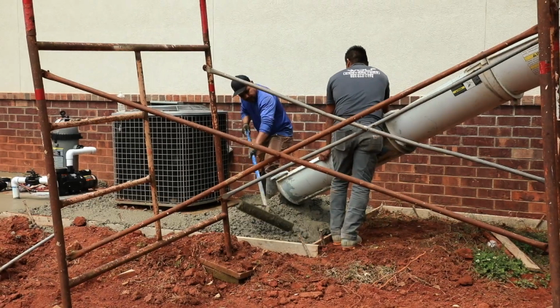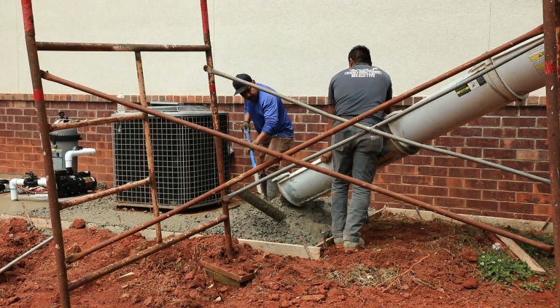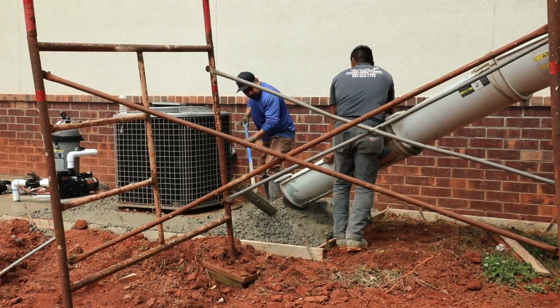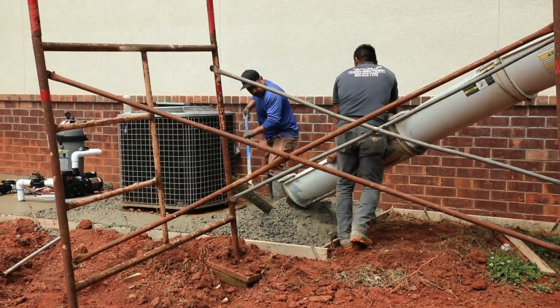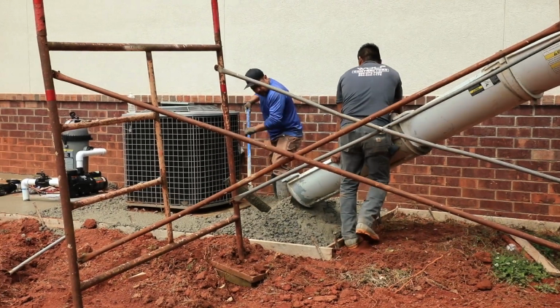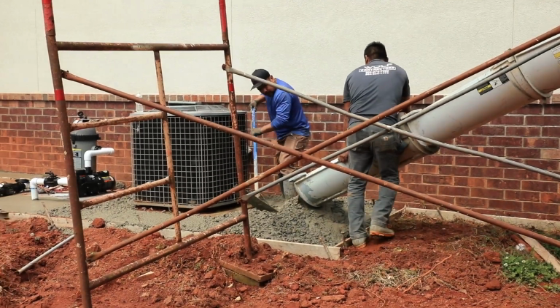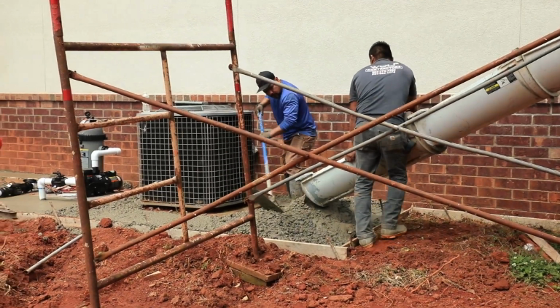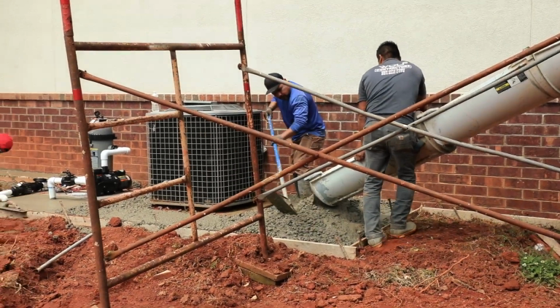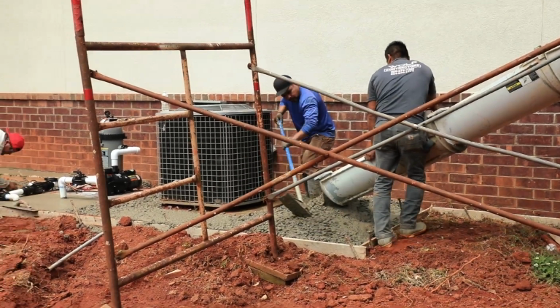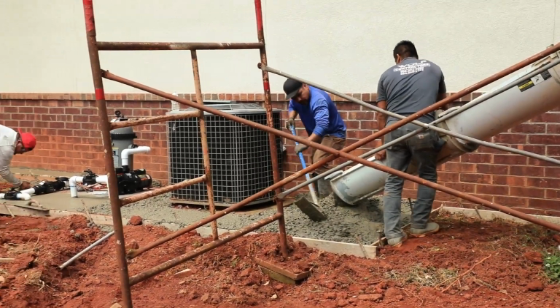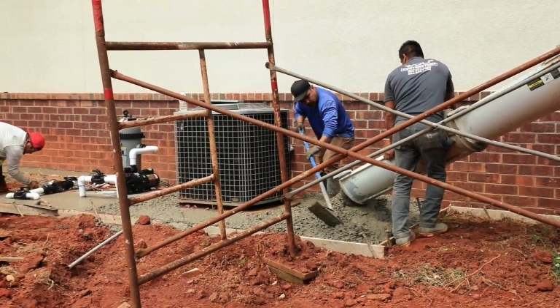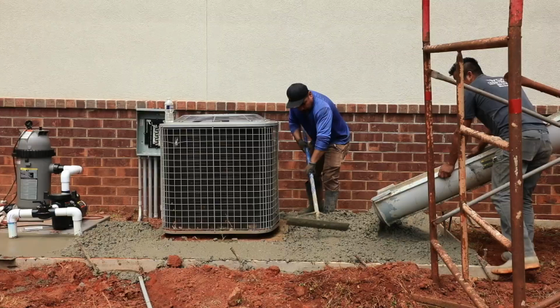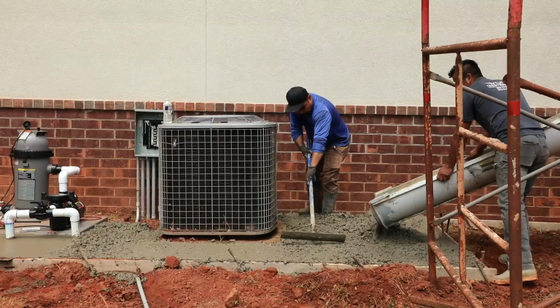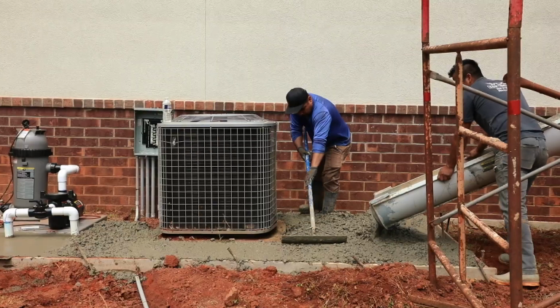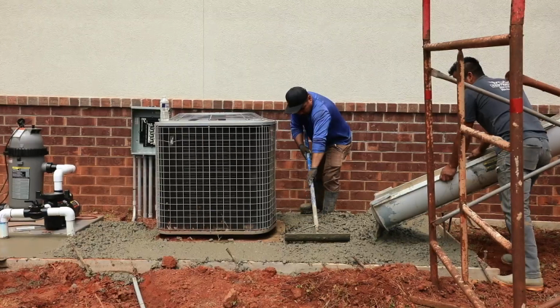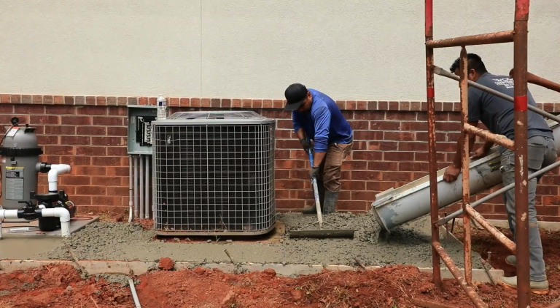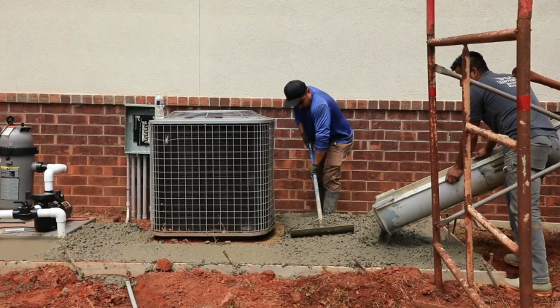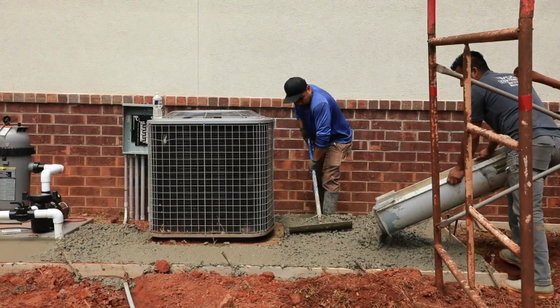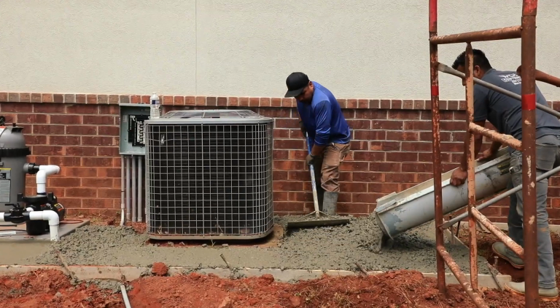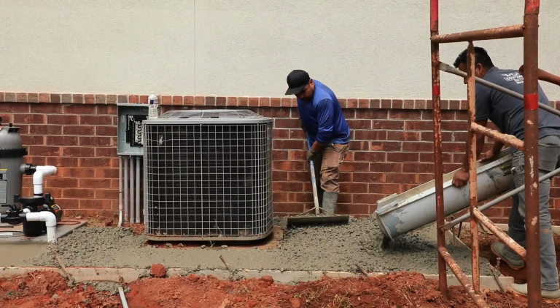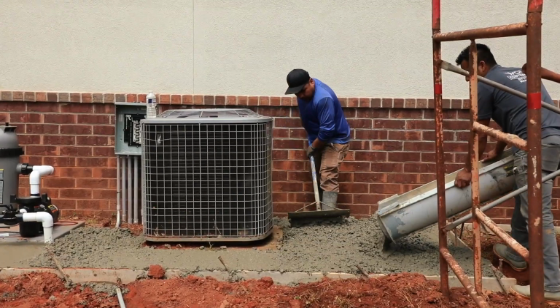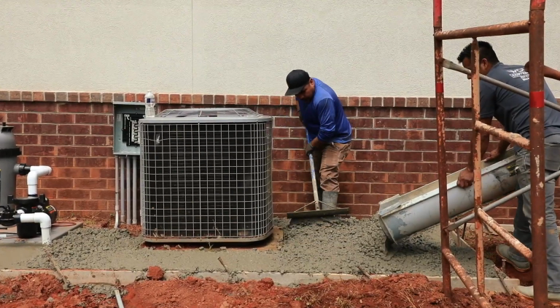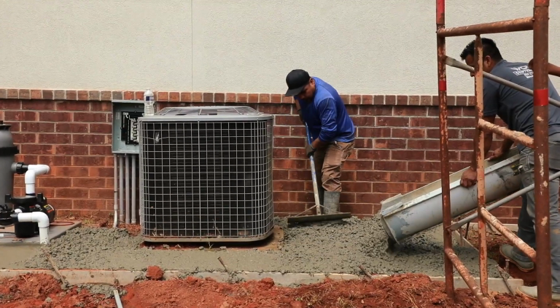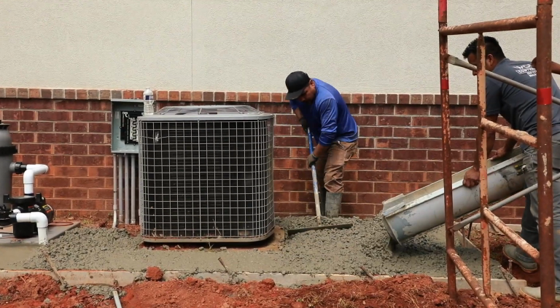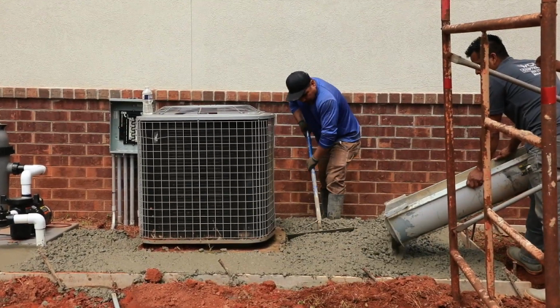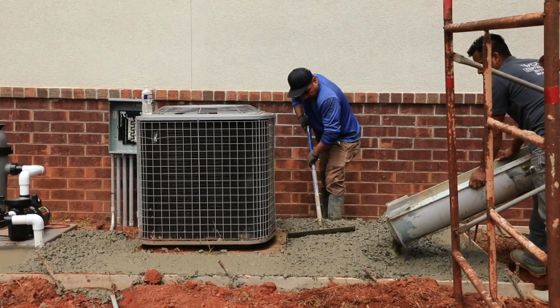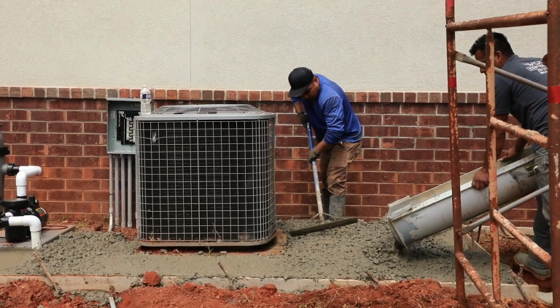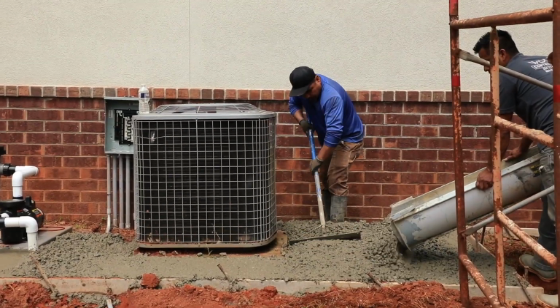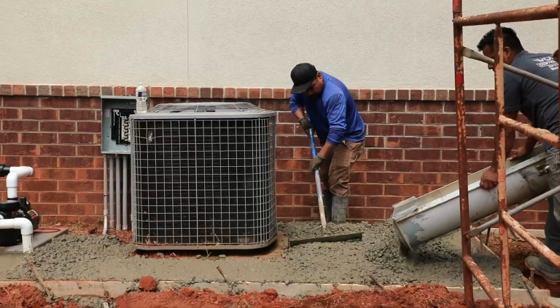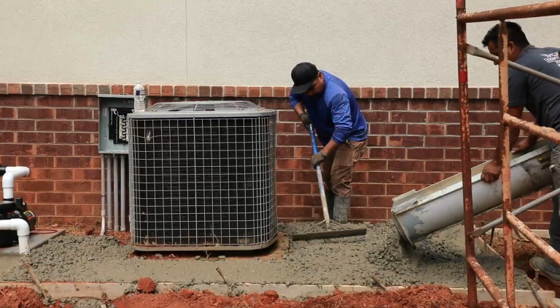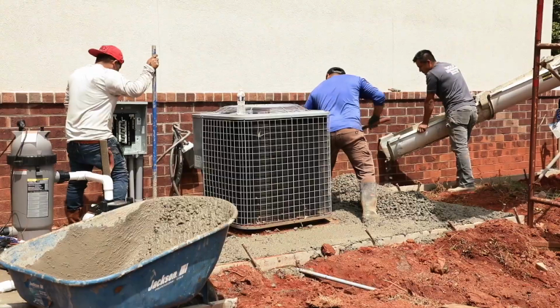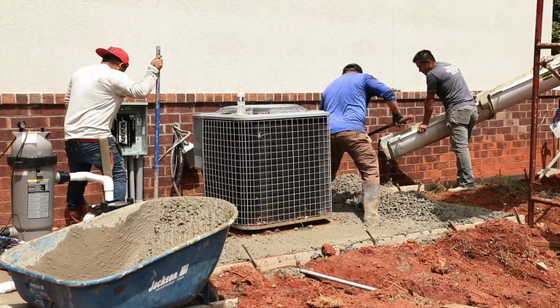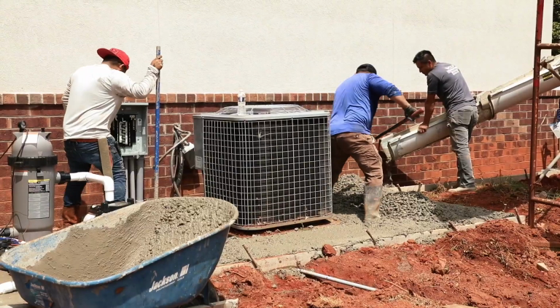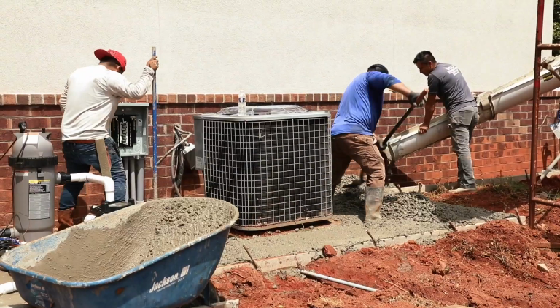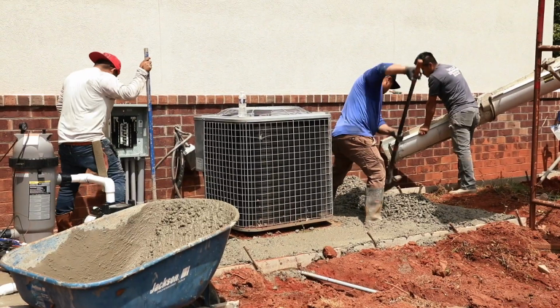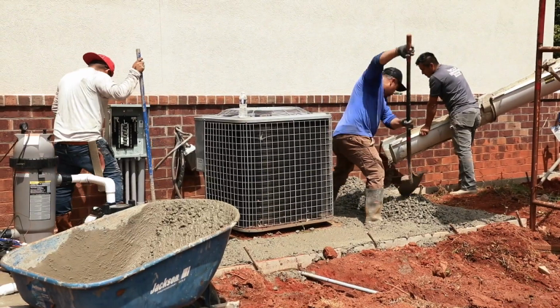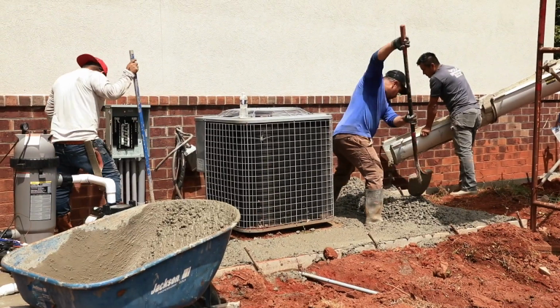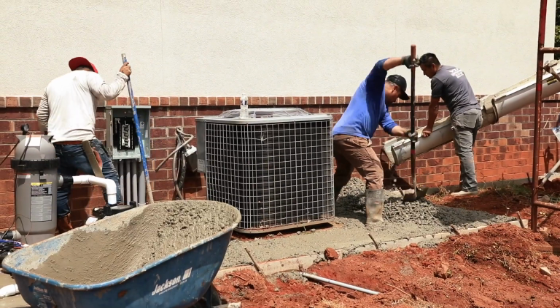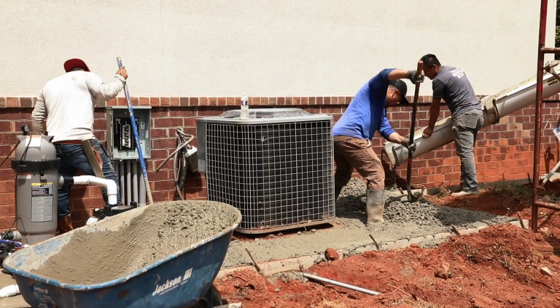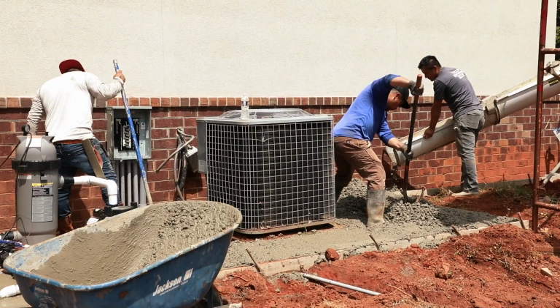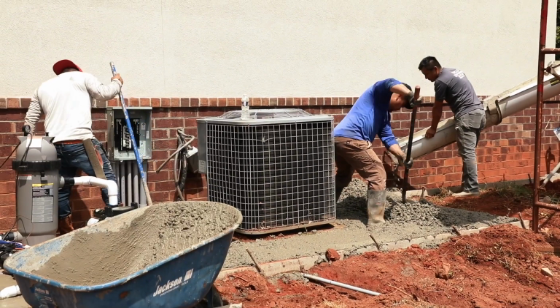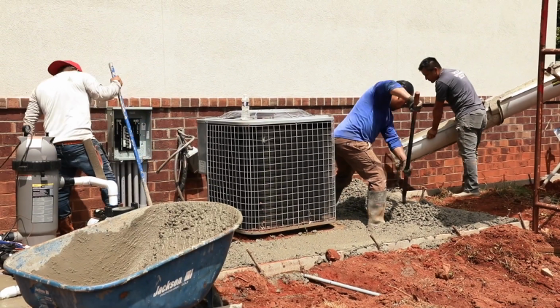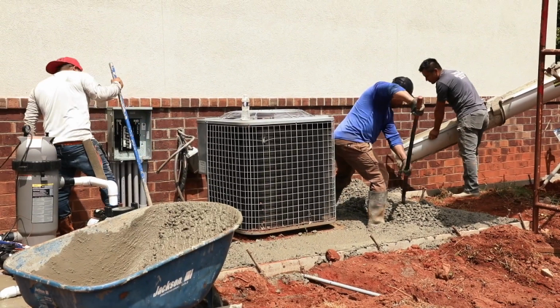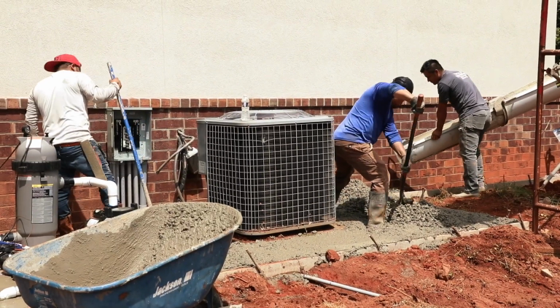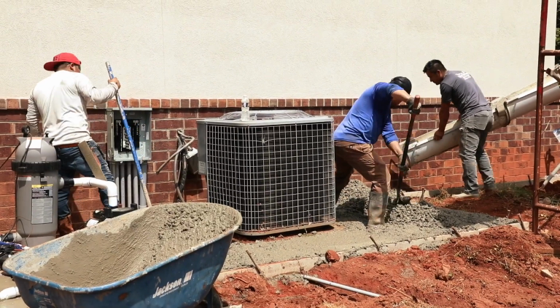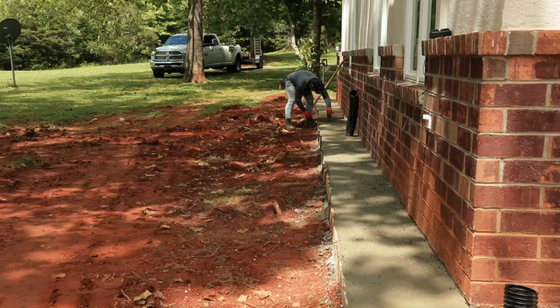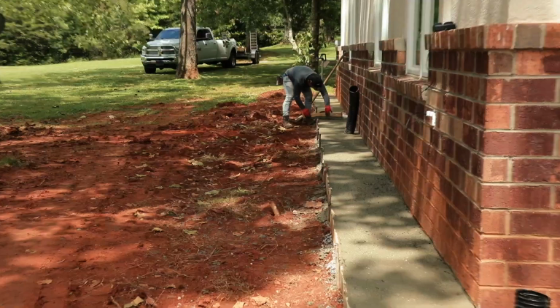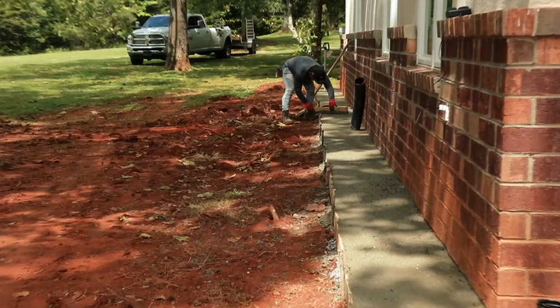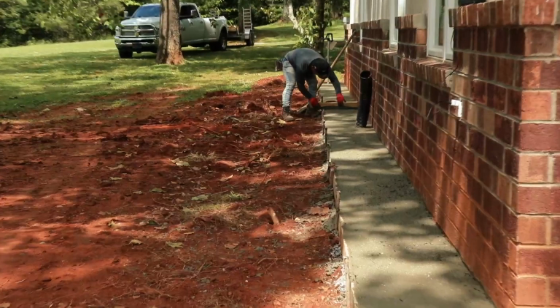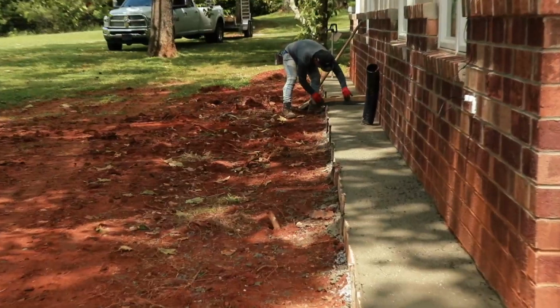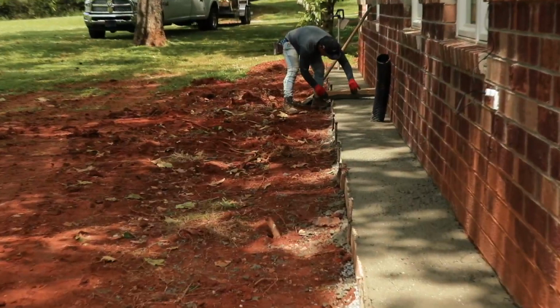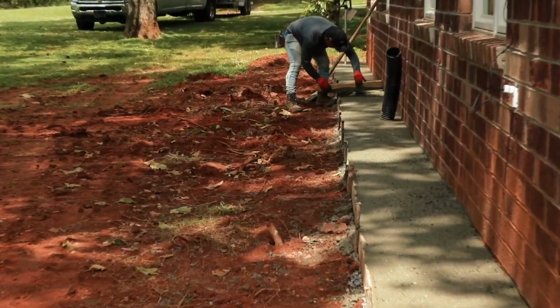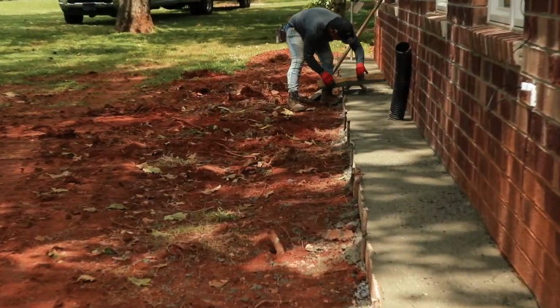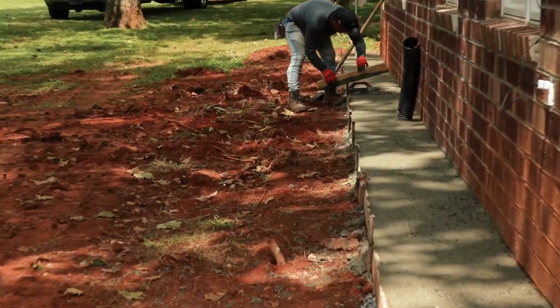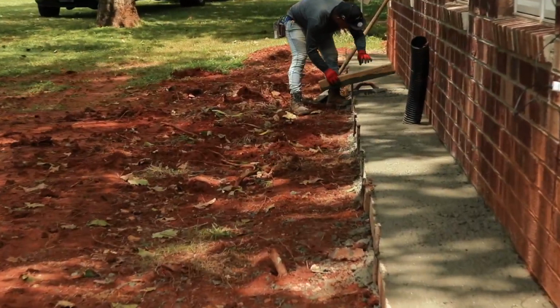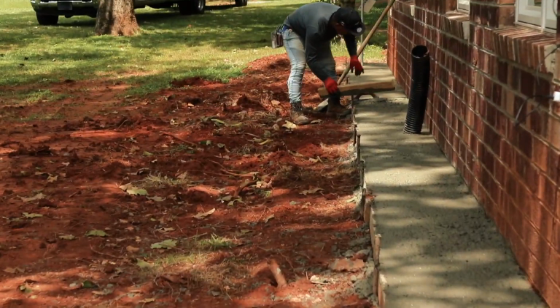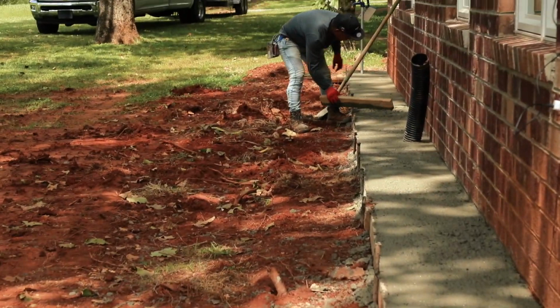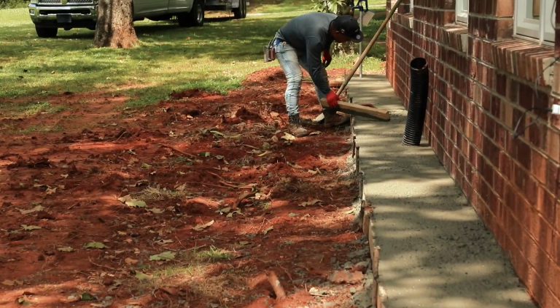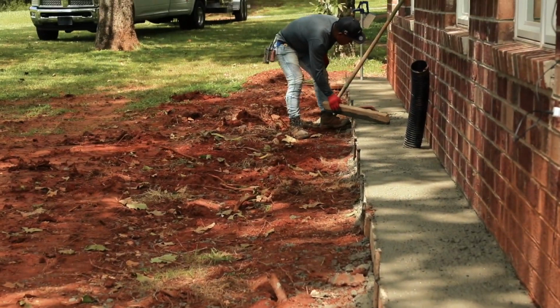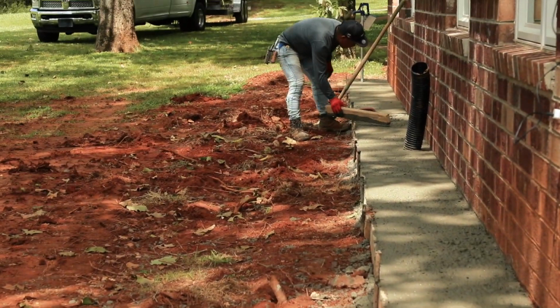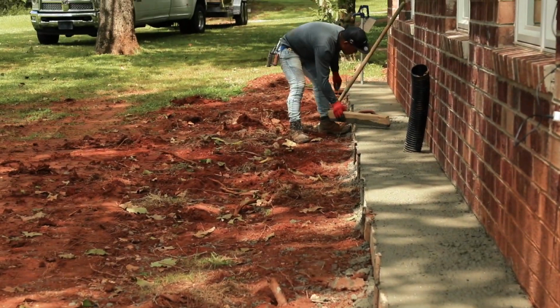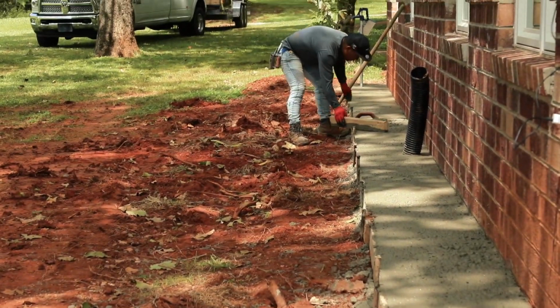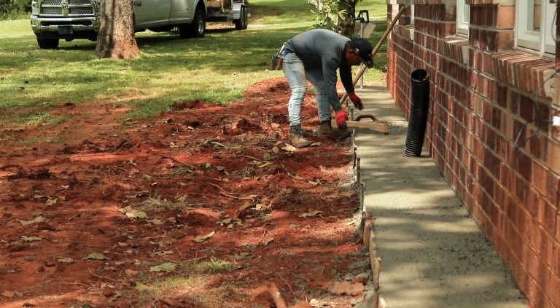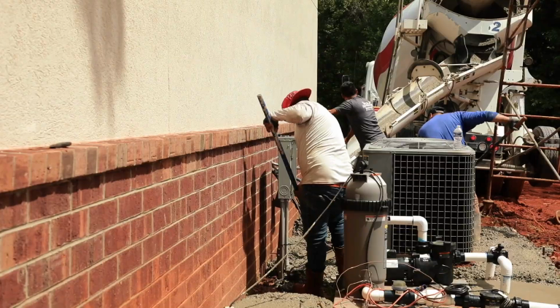As we're doing this pour, I'm also finishing concrete around my guest house so it will look nice and neat.